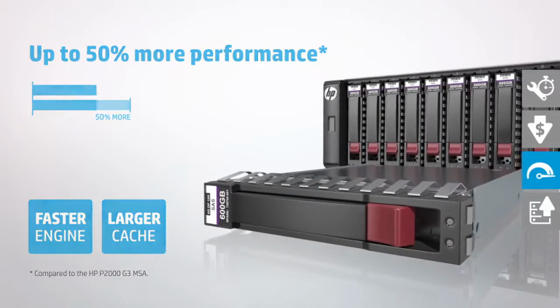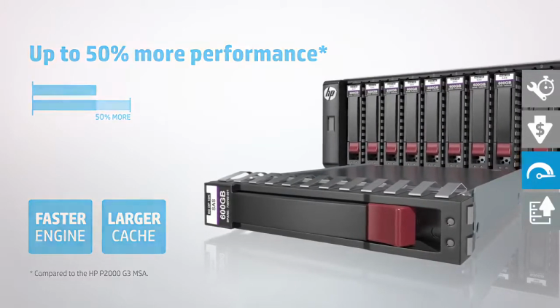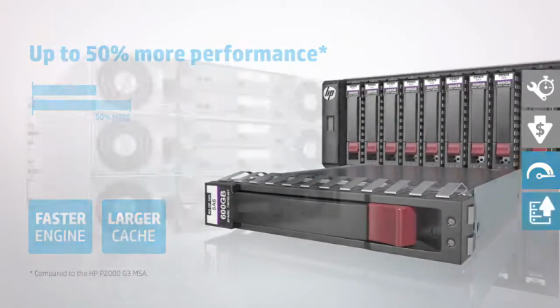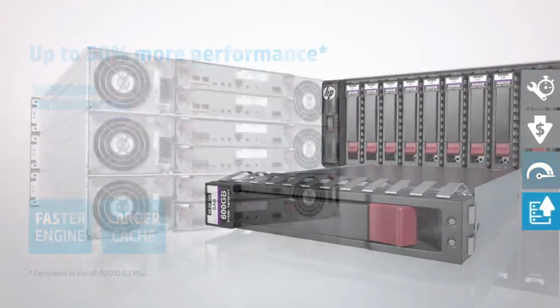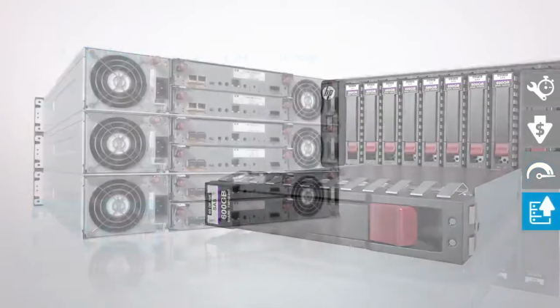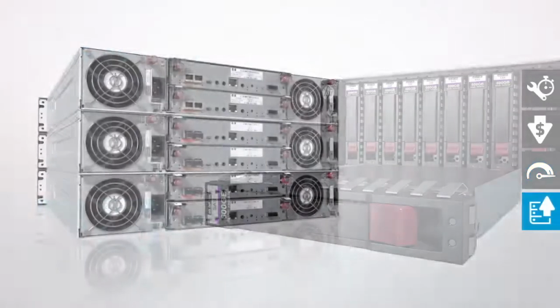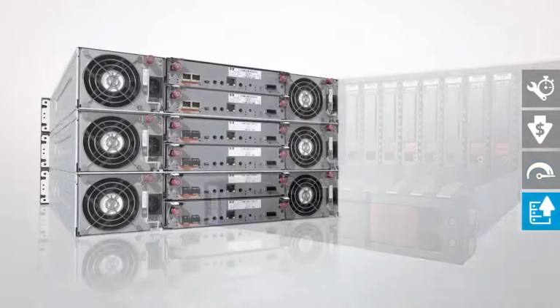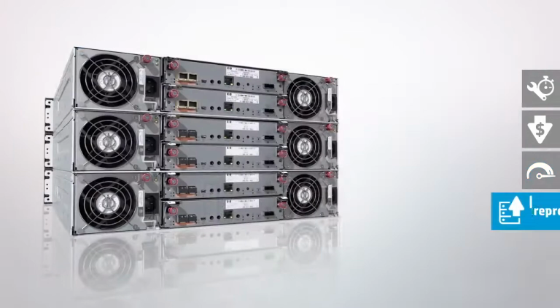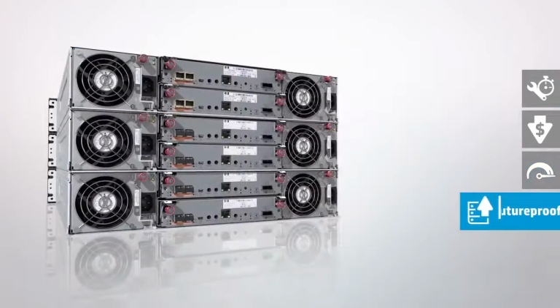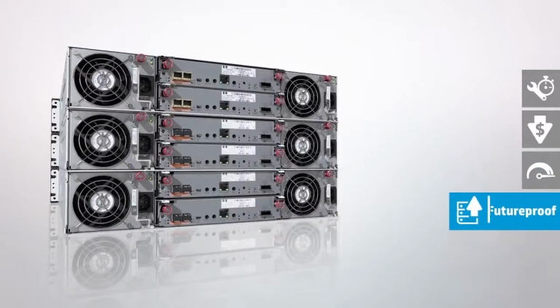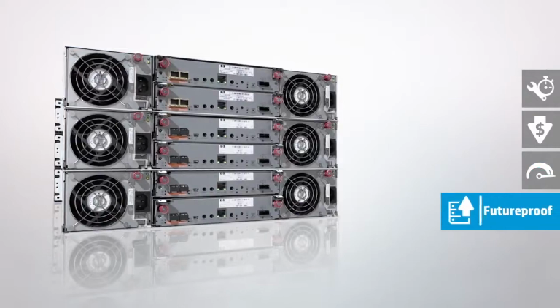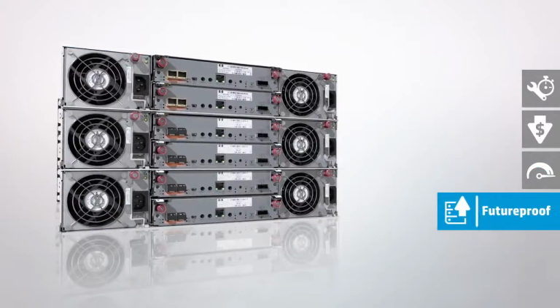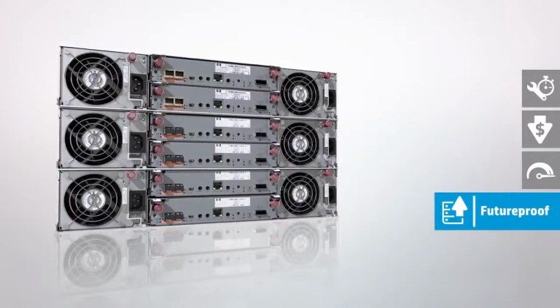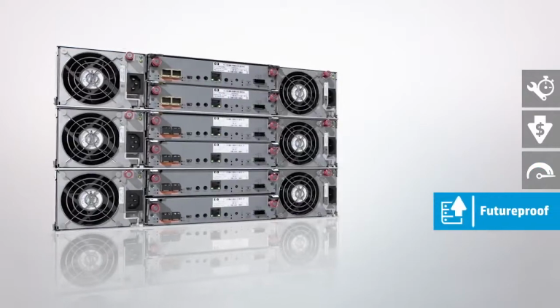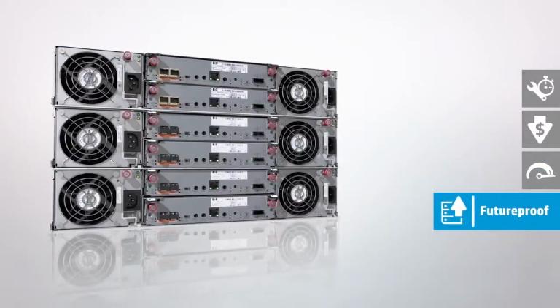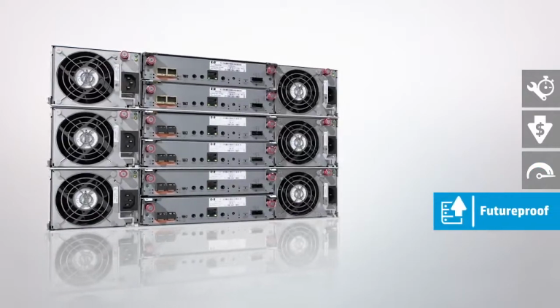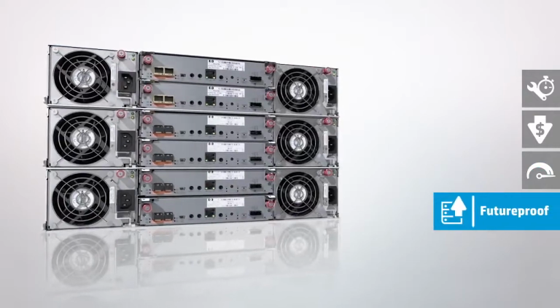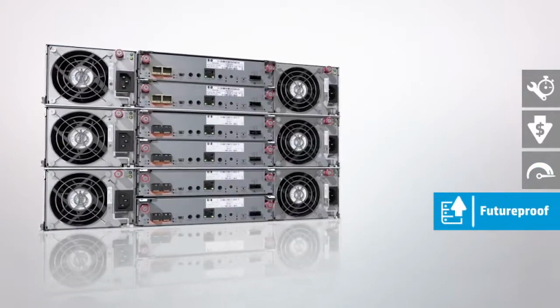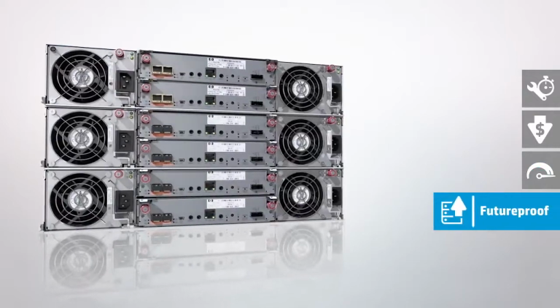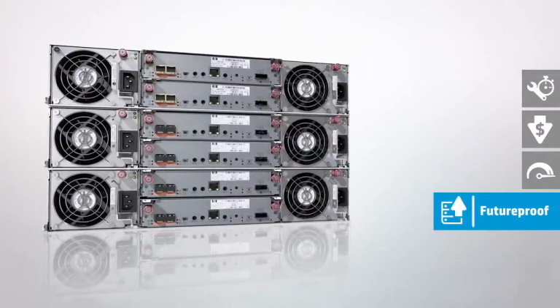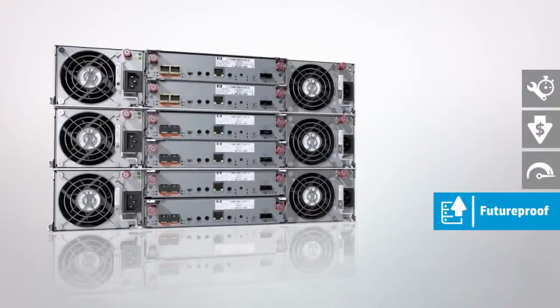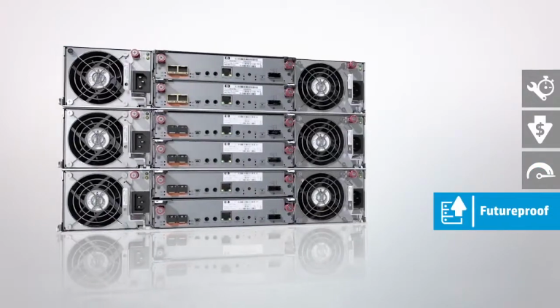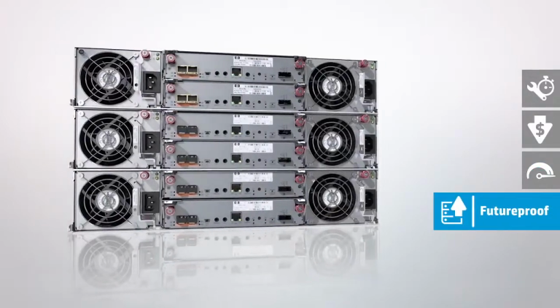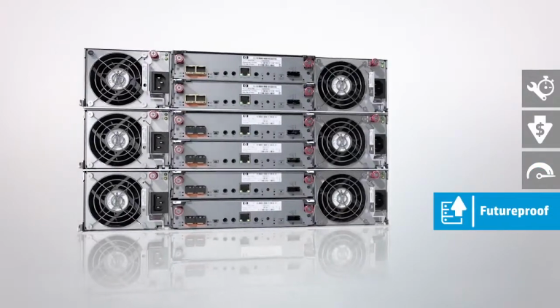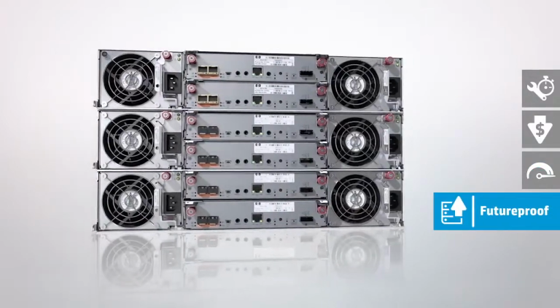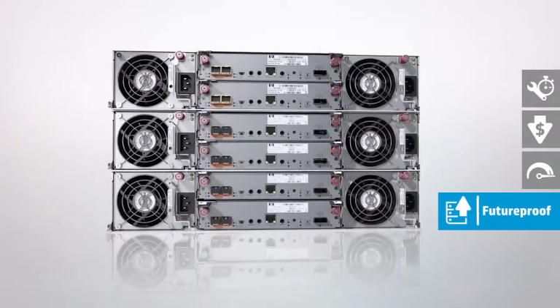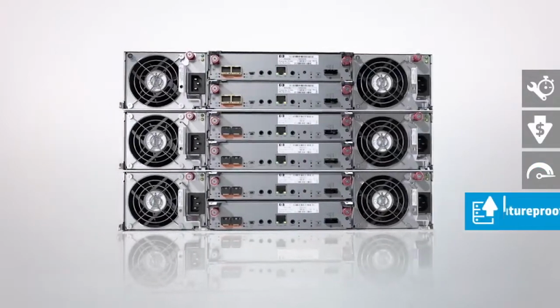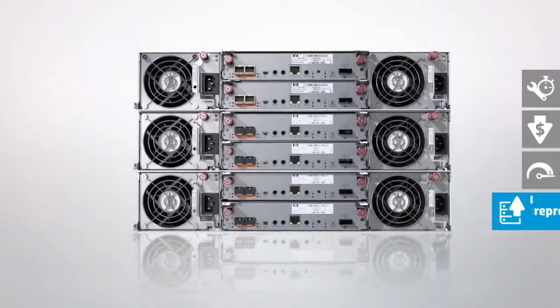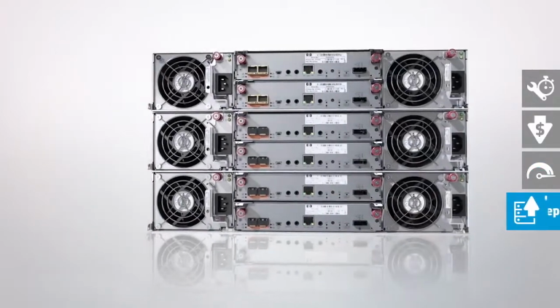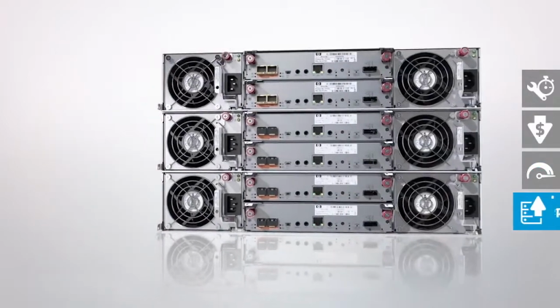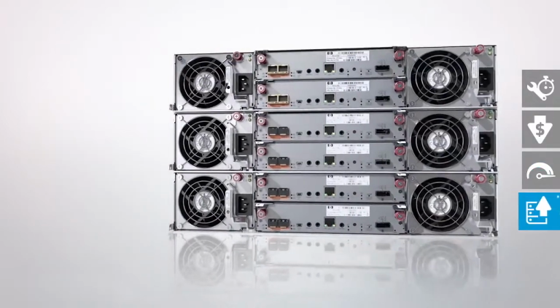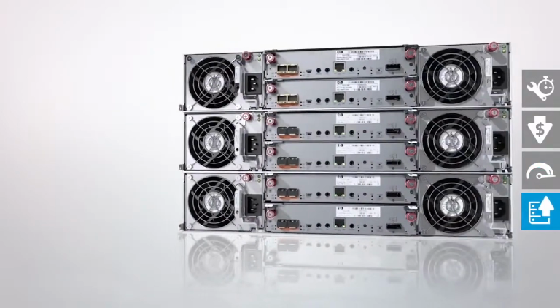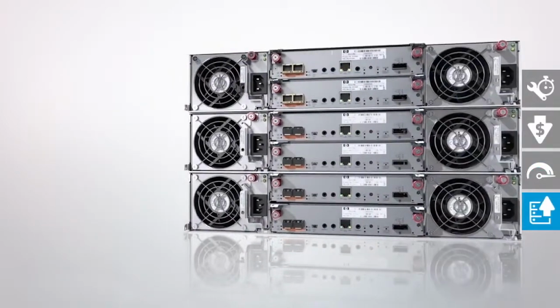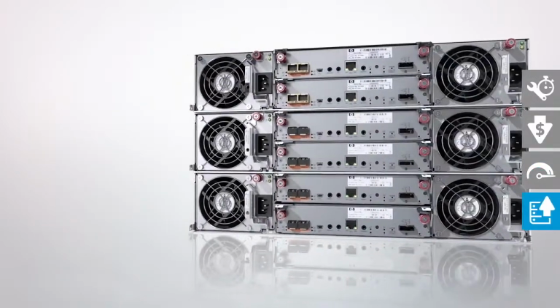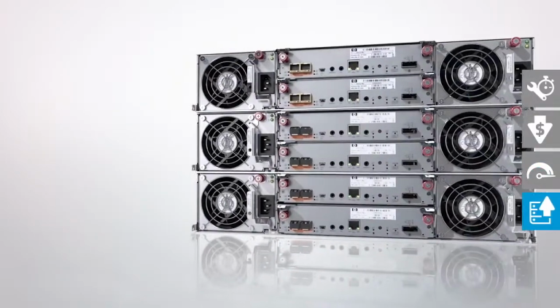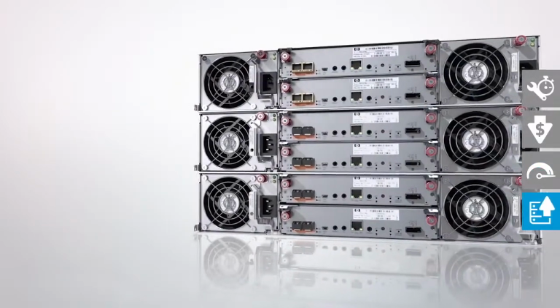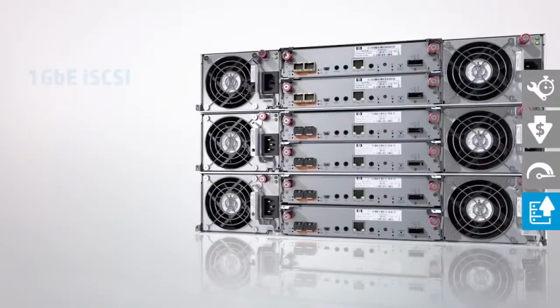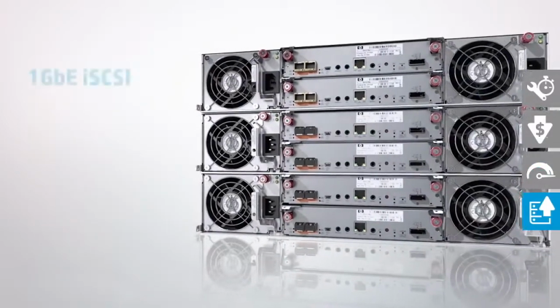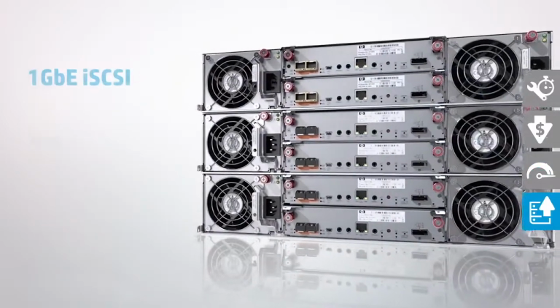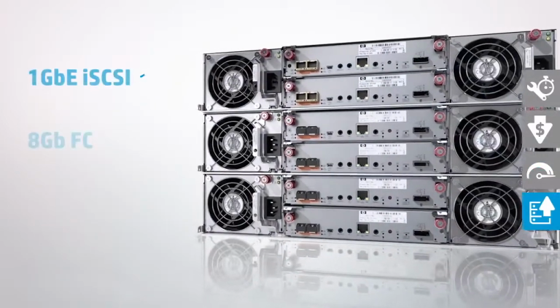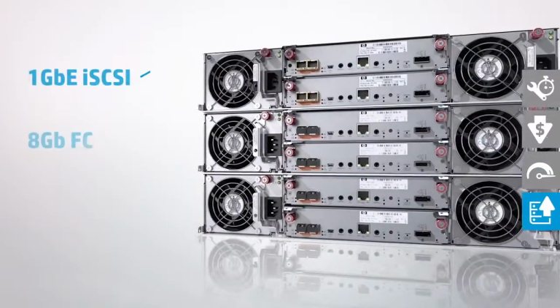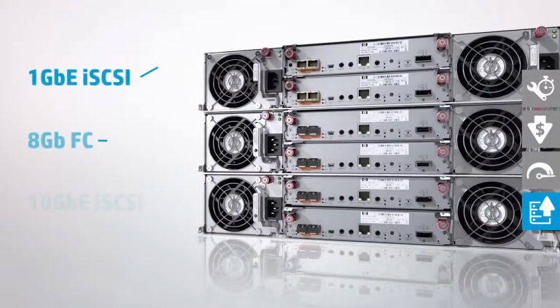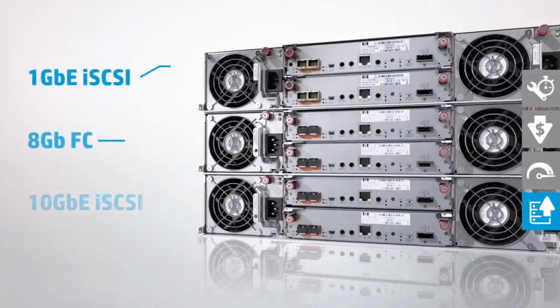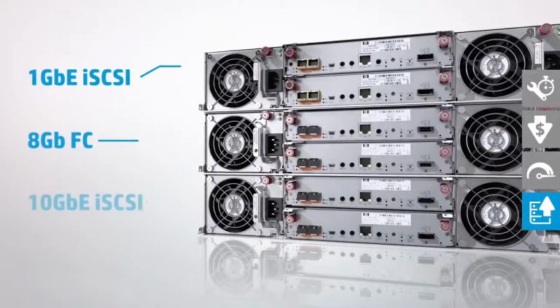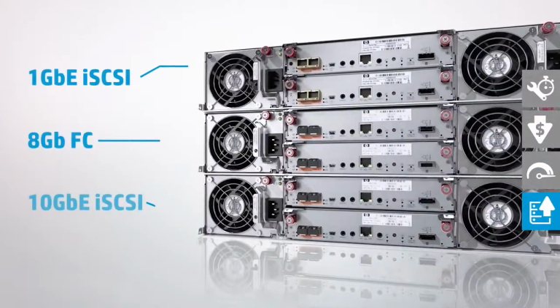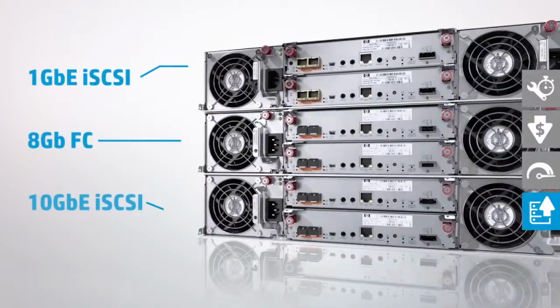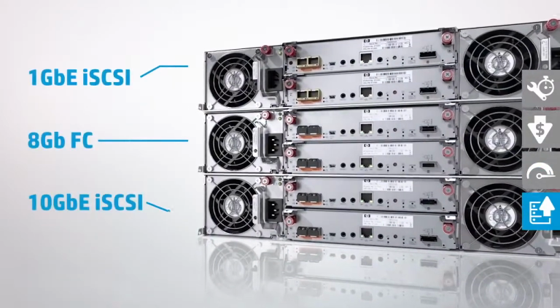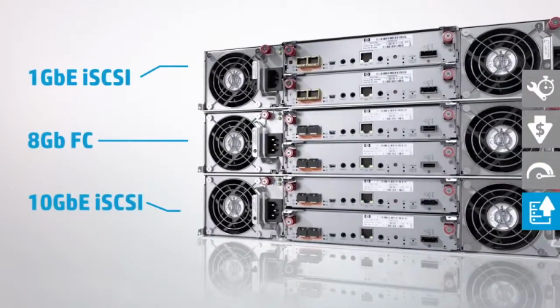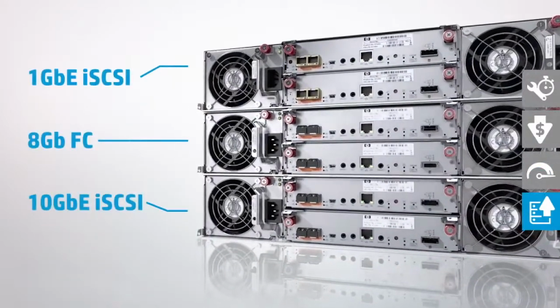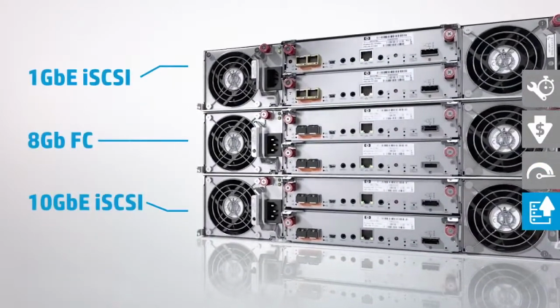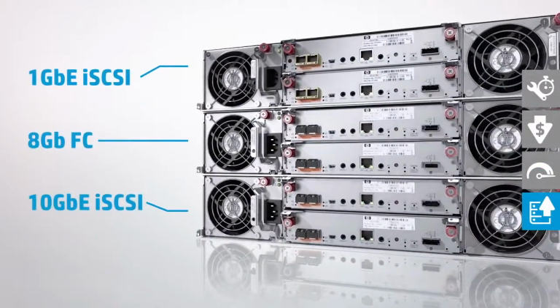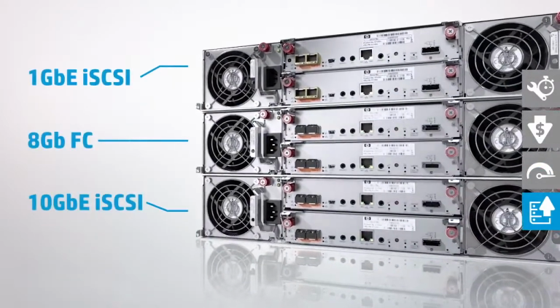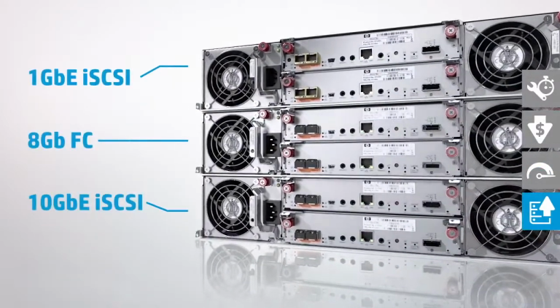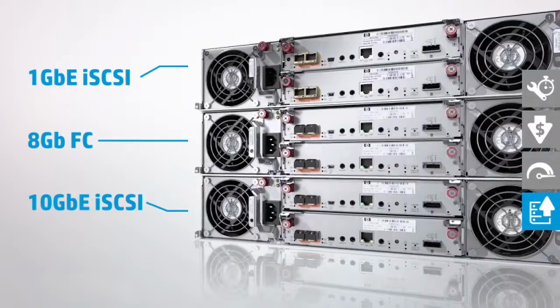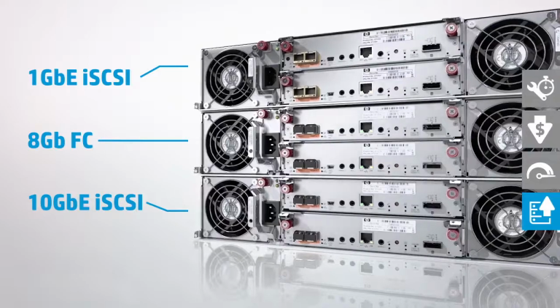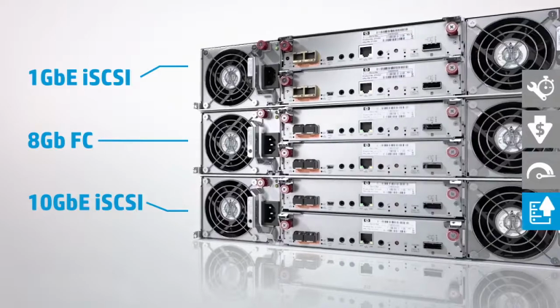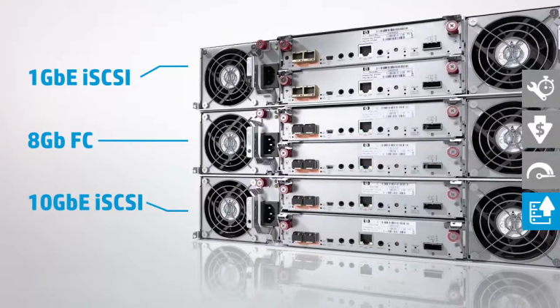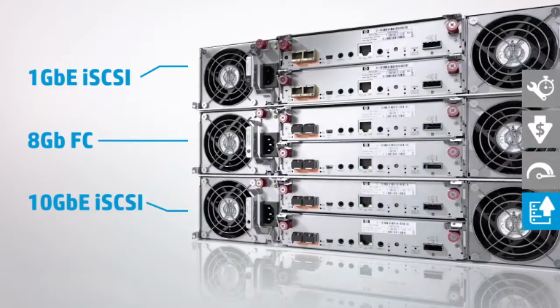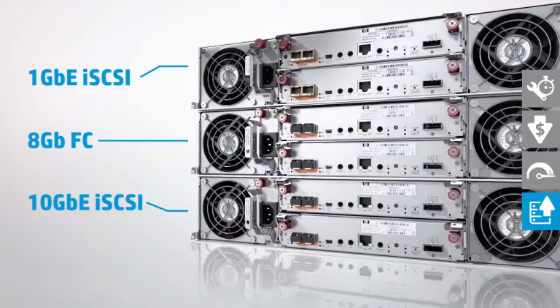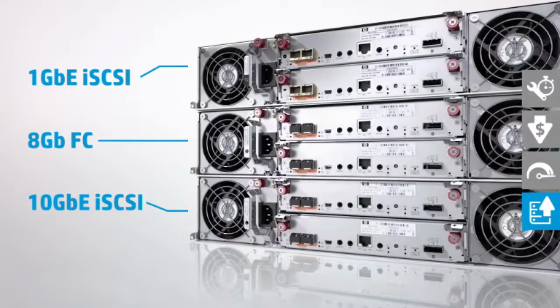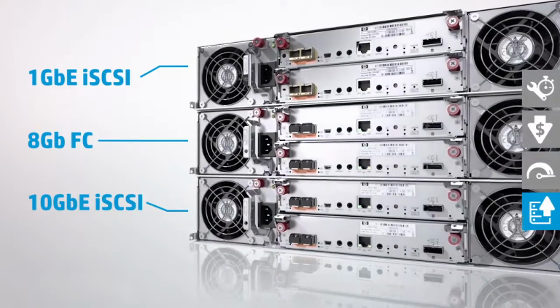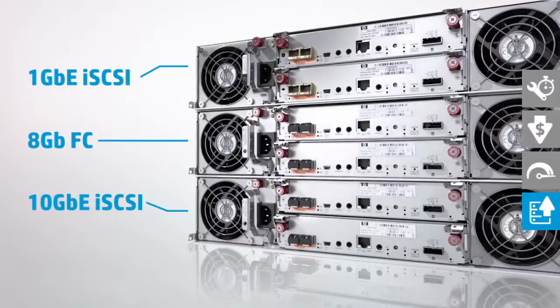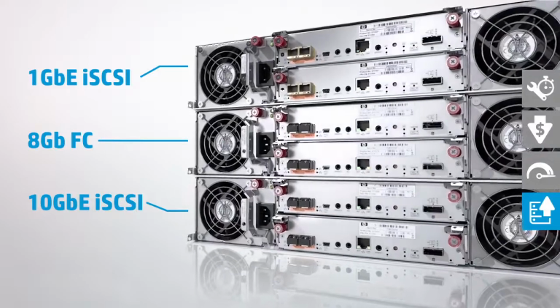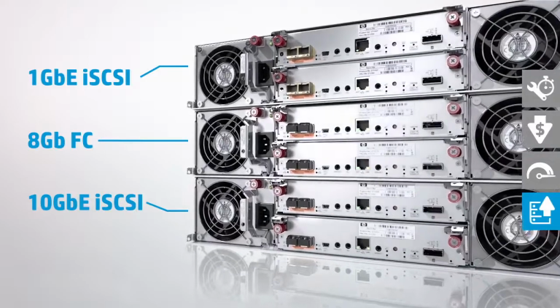A choice of three host interface options ensures that your MSA 1040 arrives properly configured and ready to deploy in your SAN.